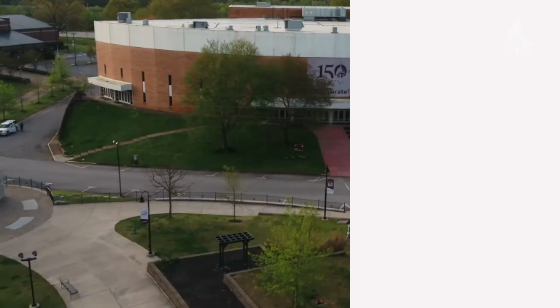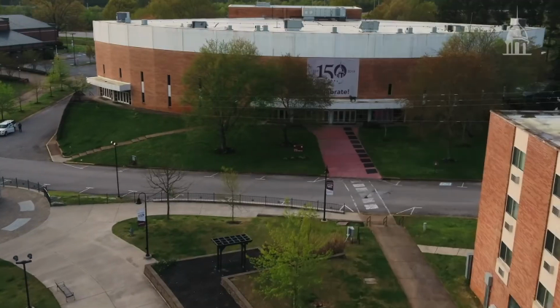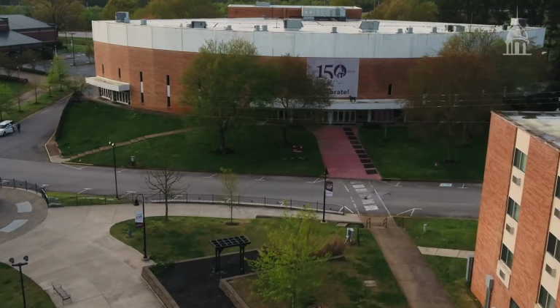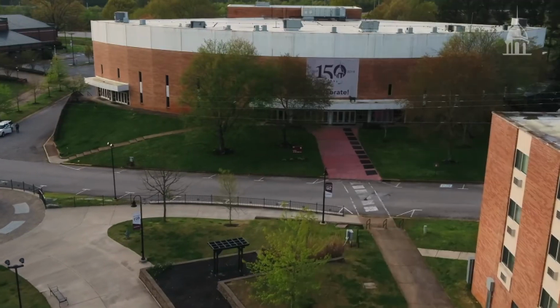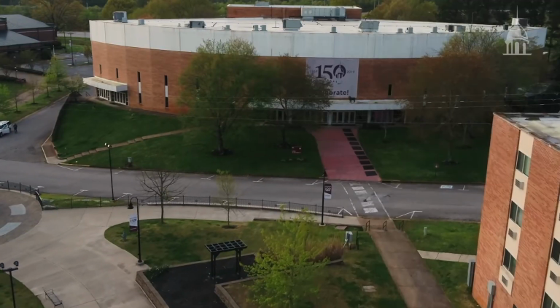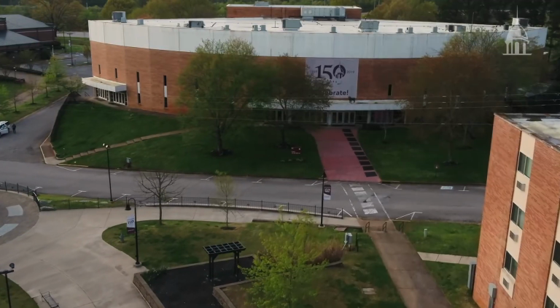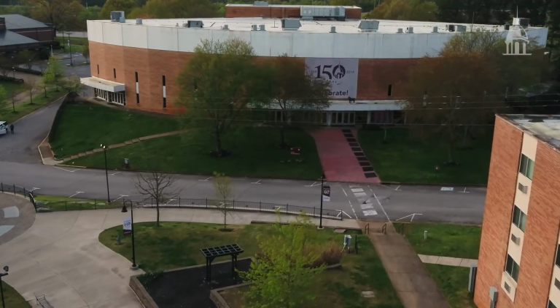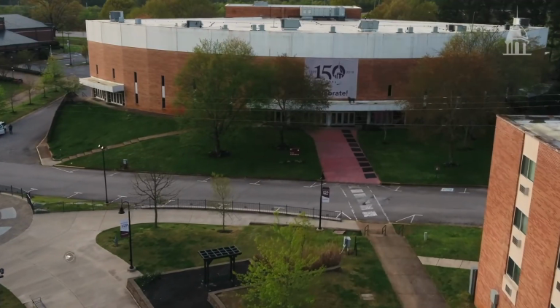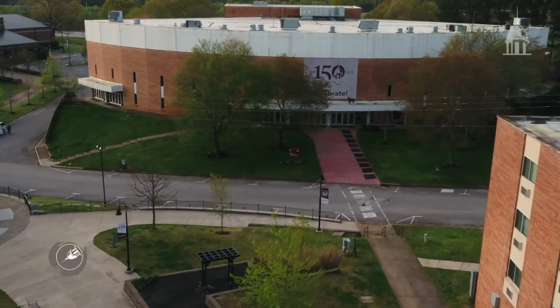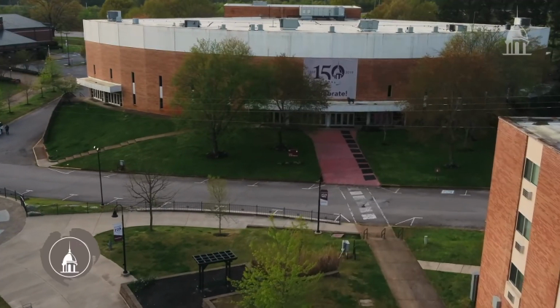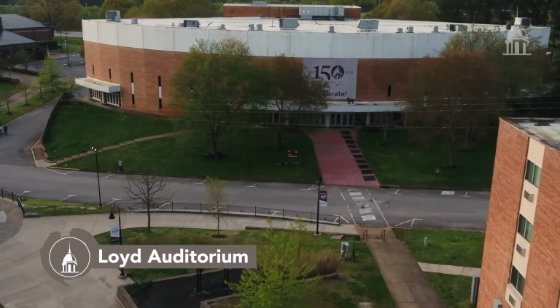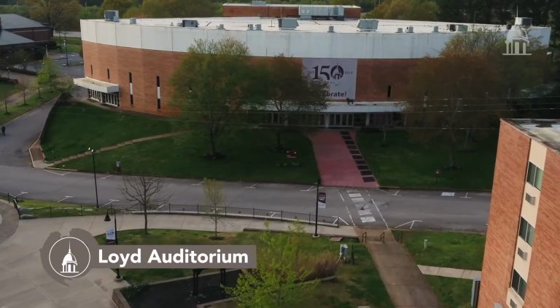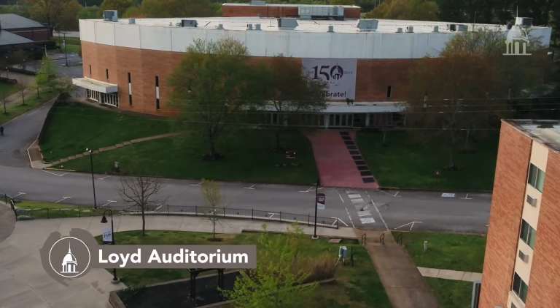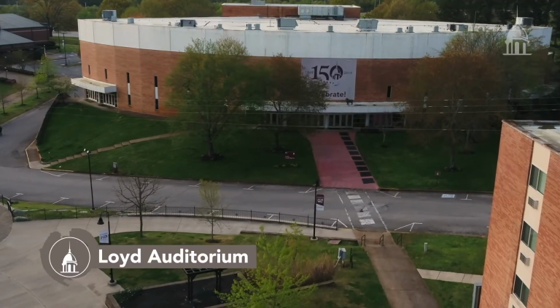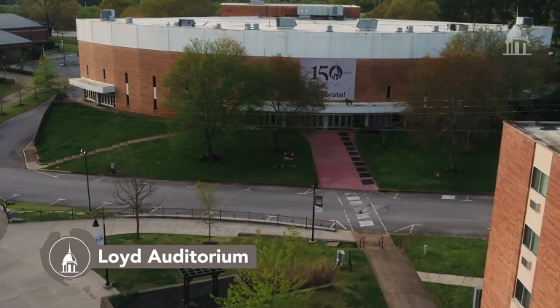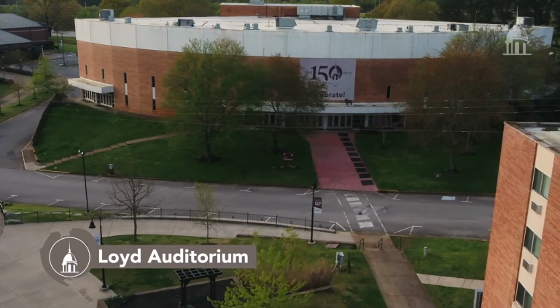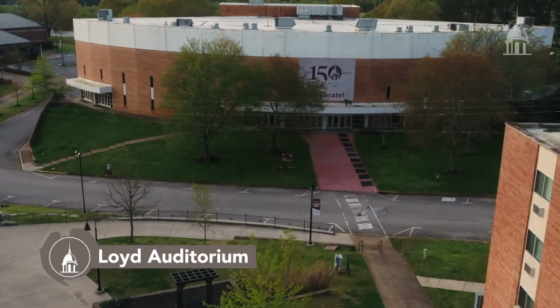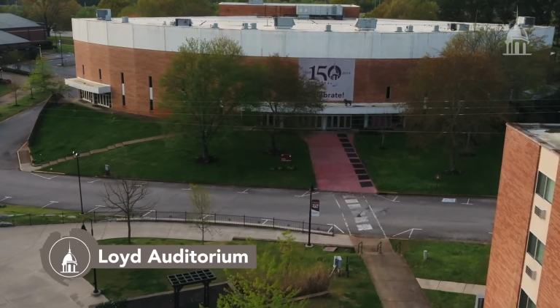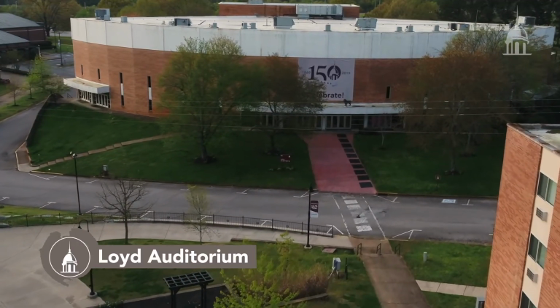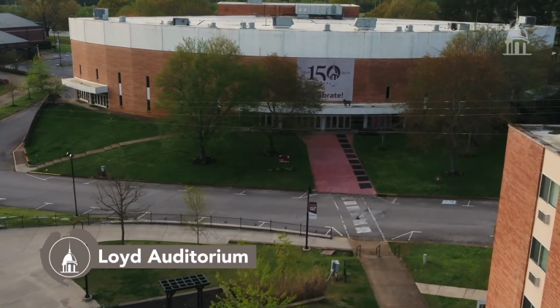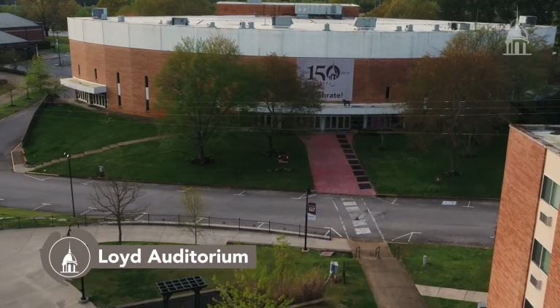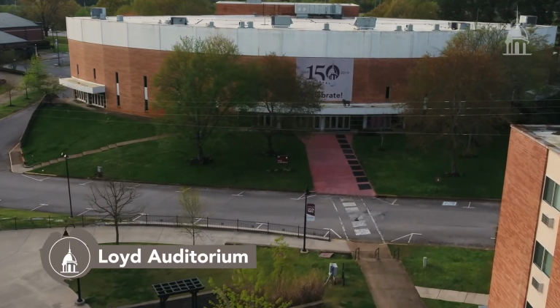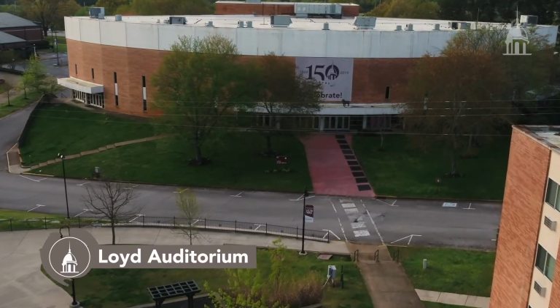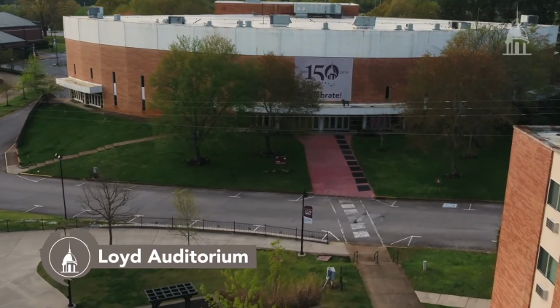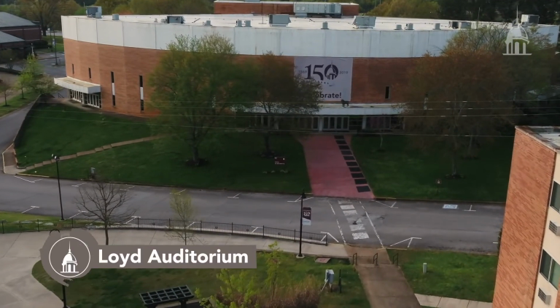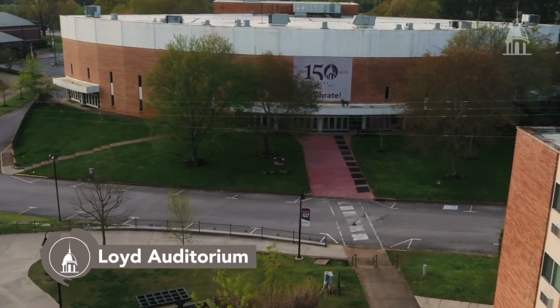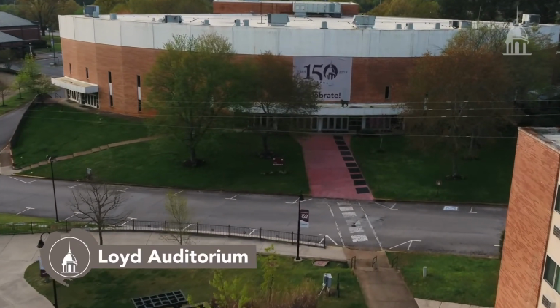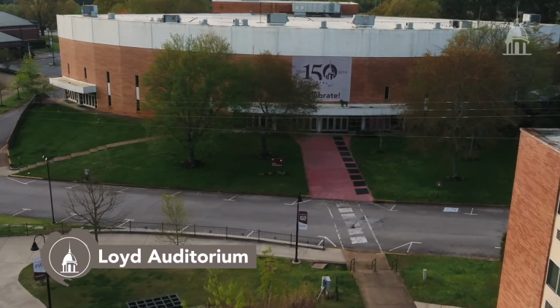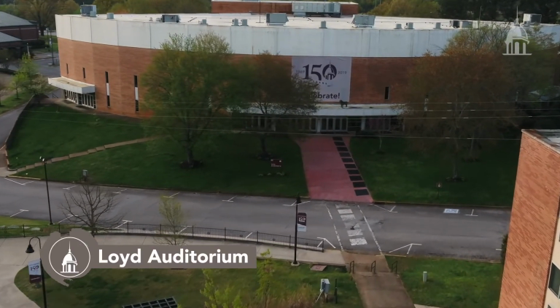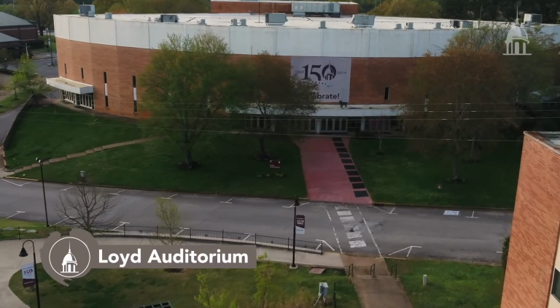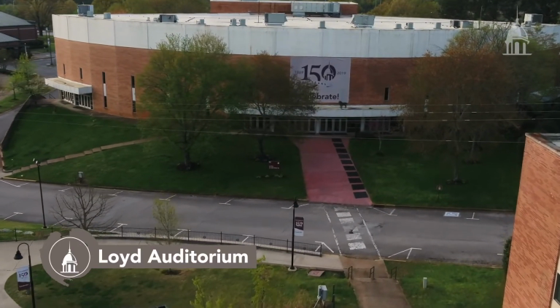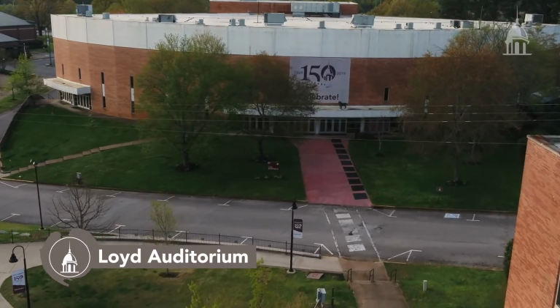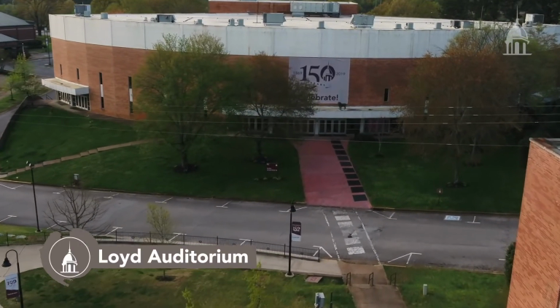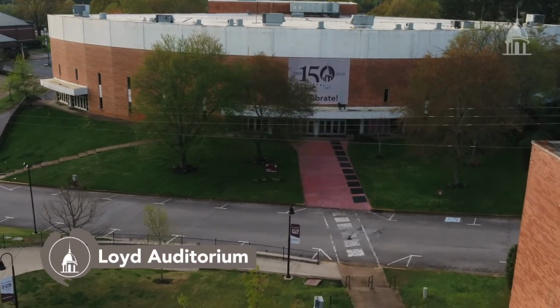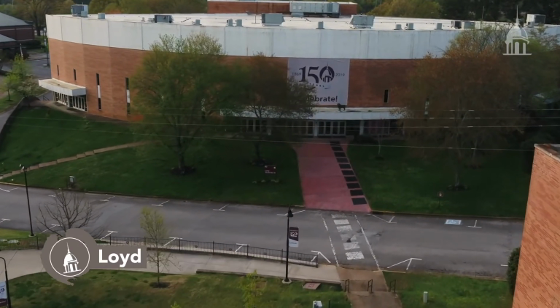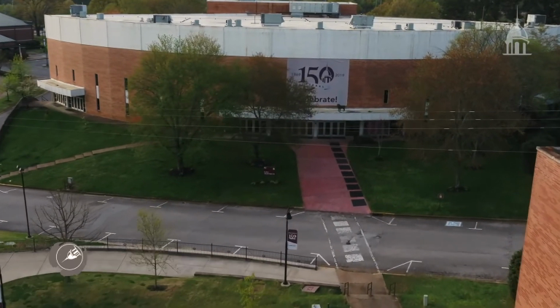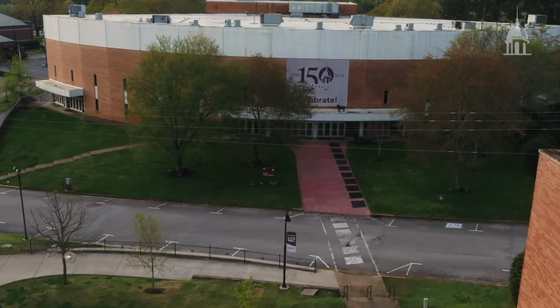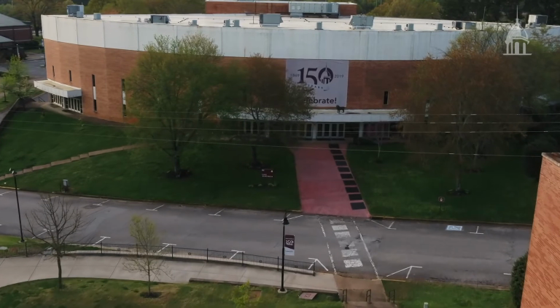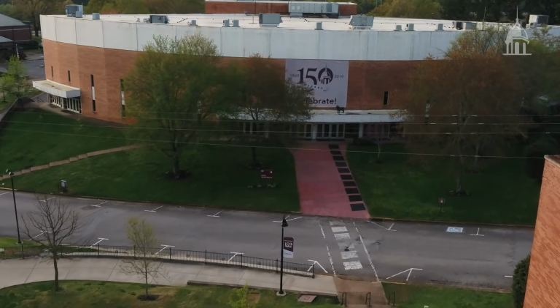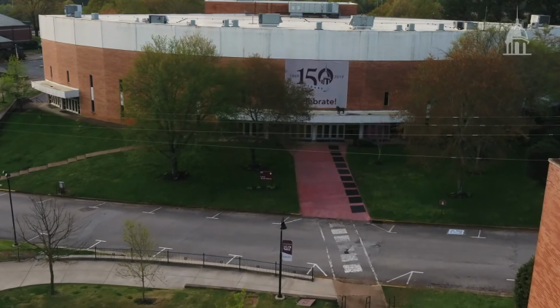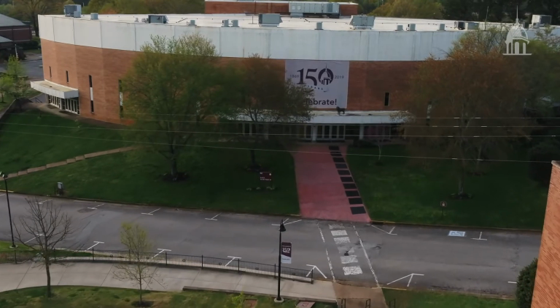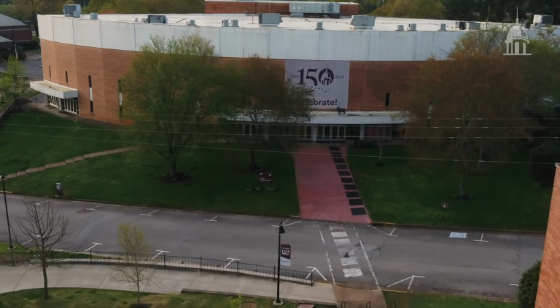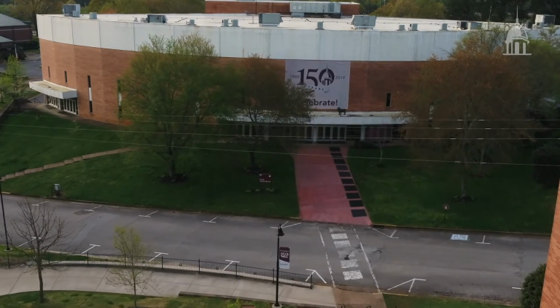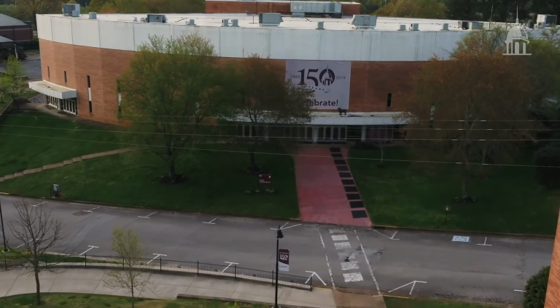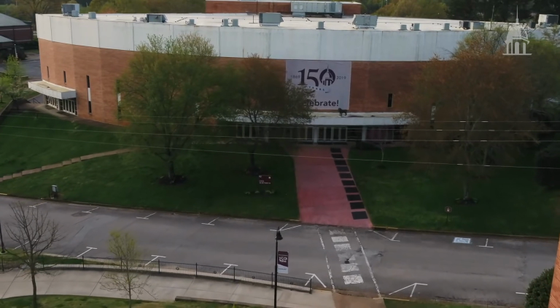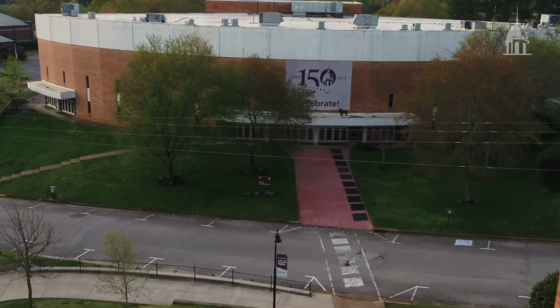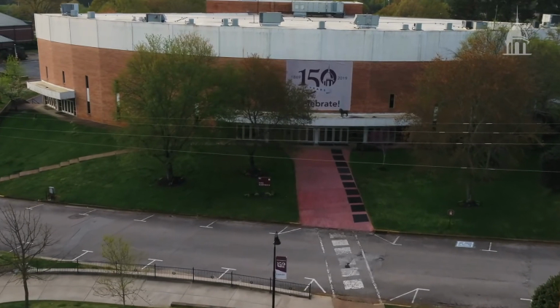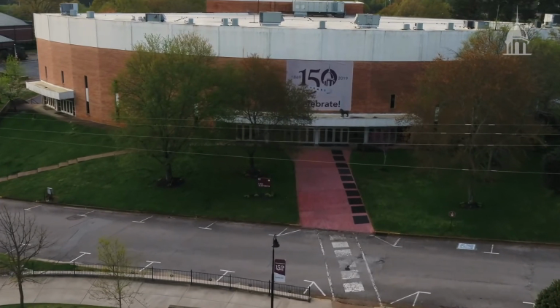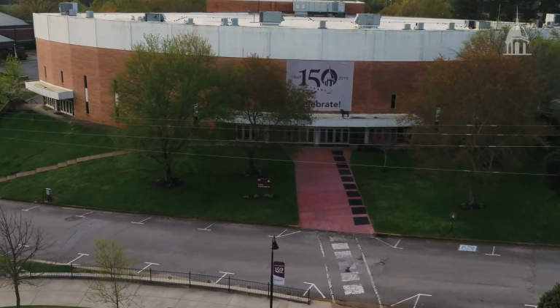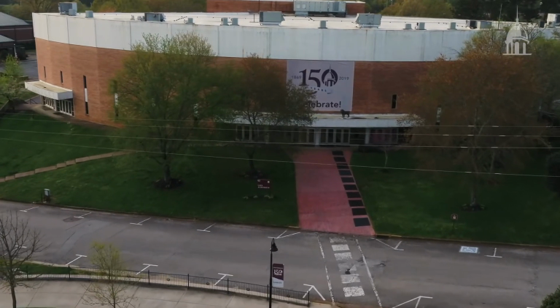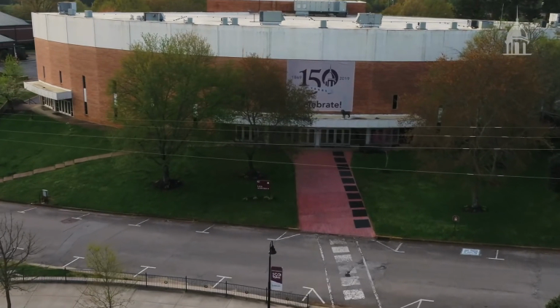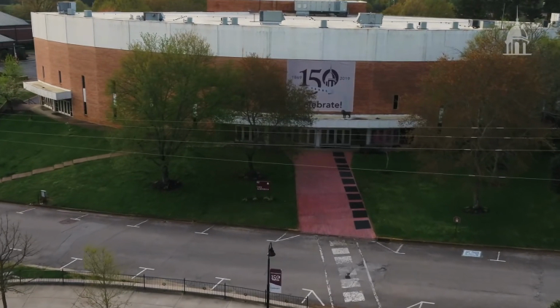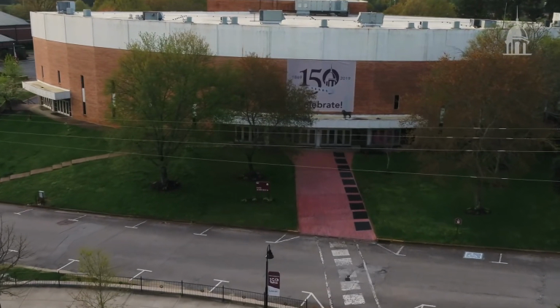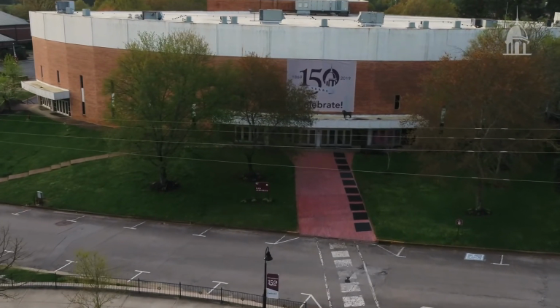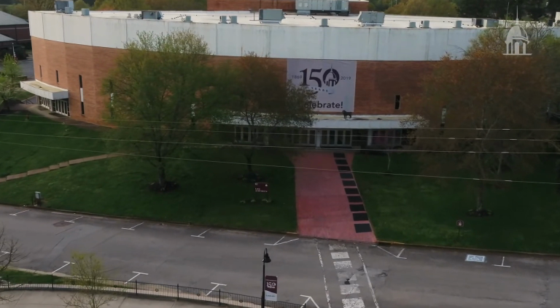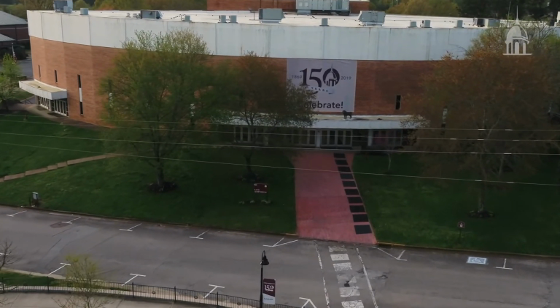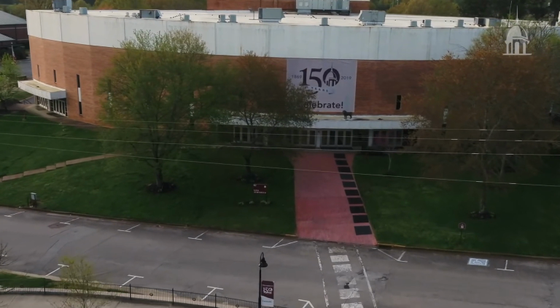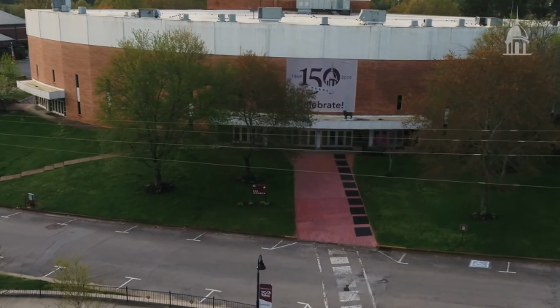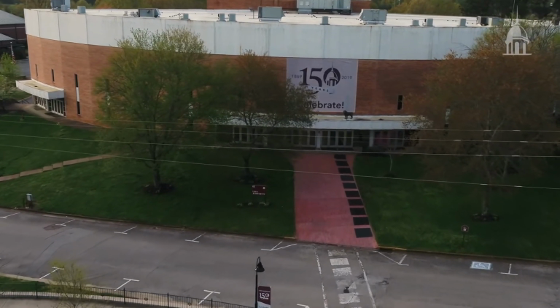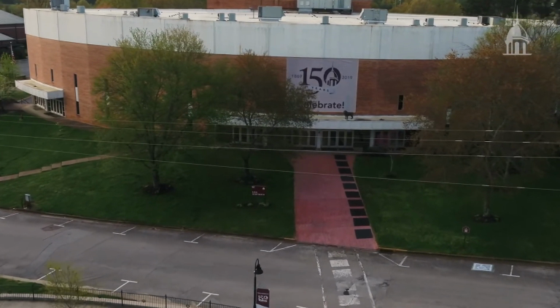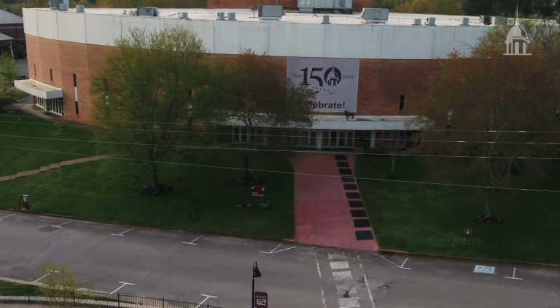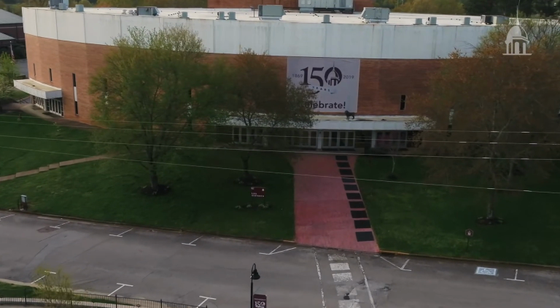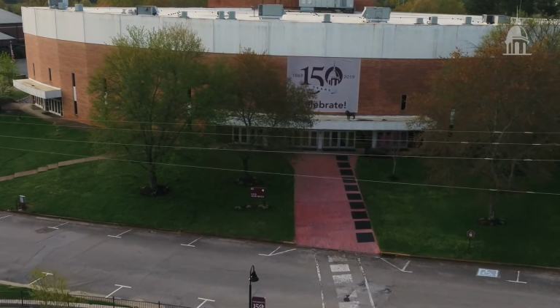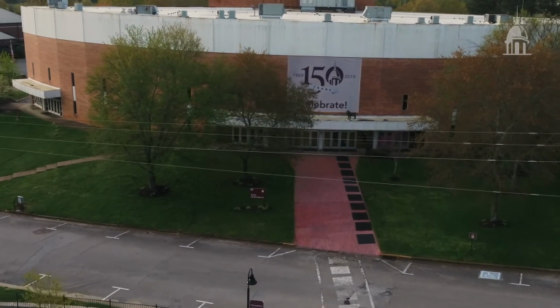Lloyd Auditorium hosts all of Freed-Hardeman's biggest events throughout the year, including chapel, the benefit dinner, and making music.